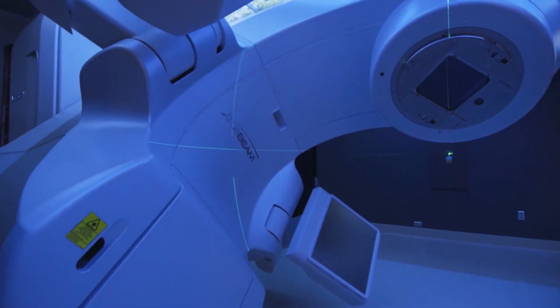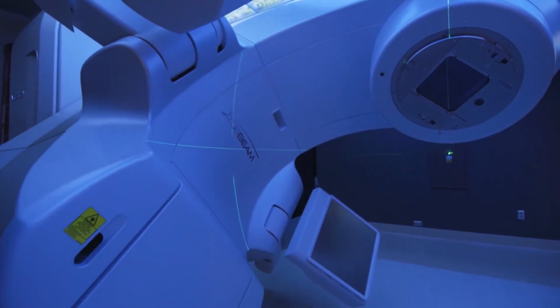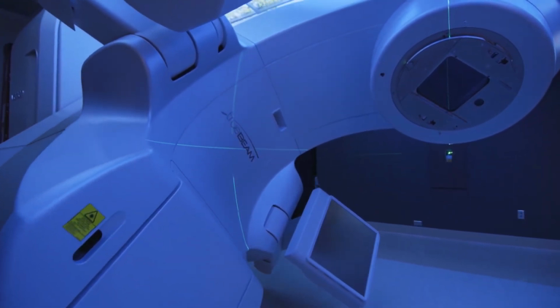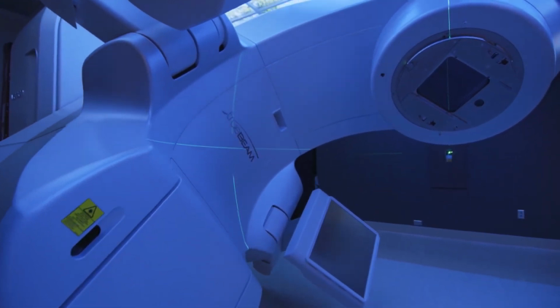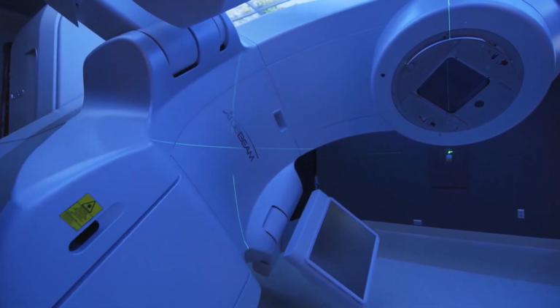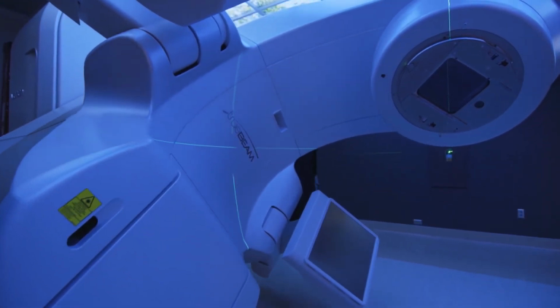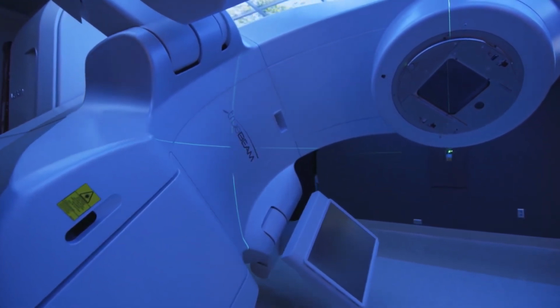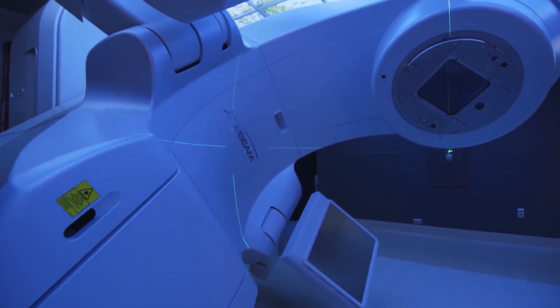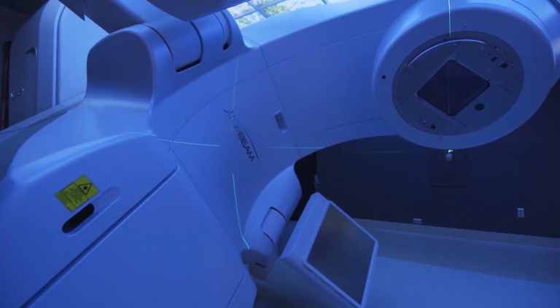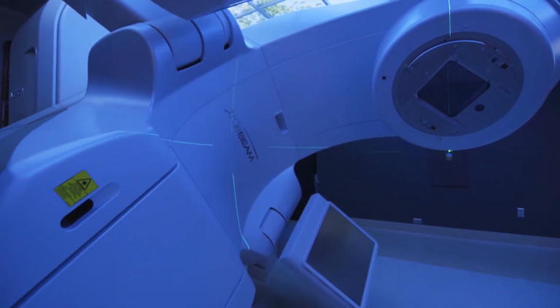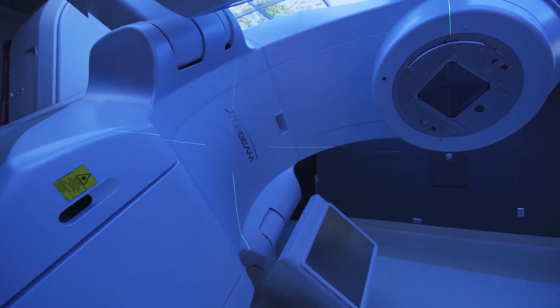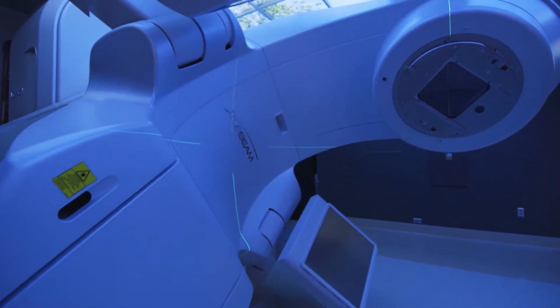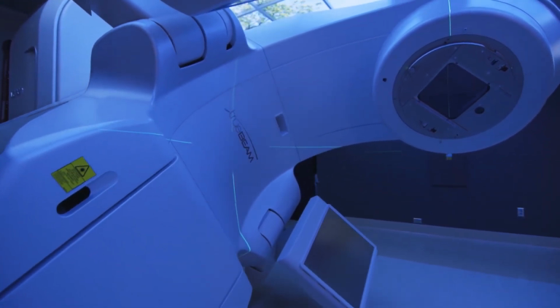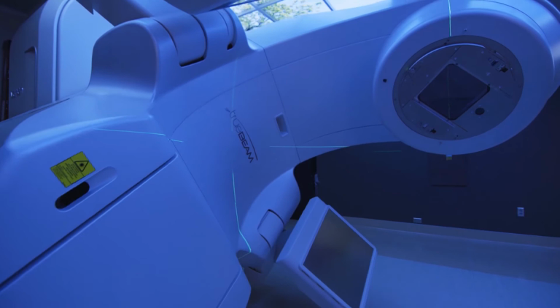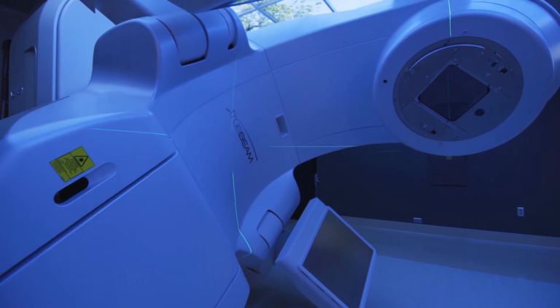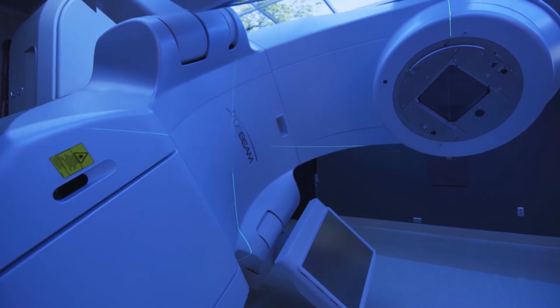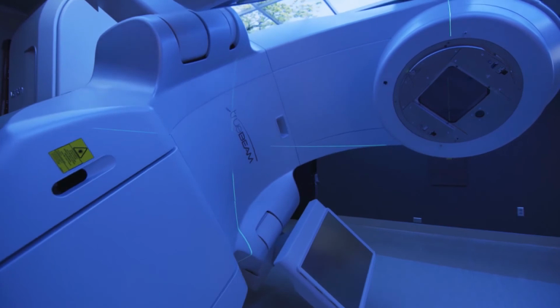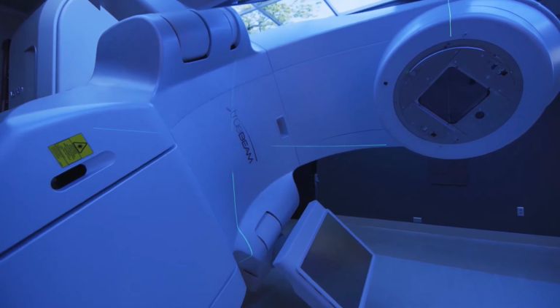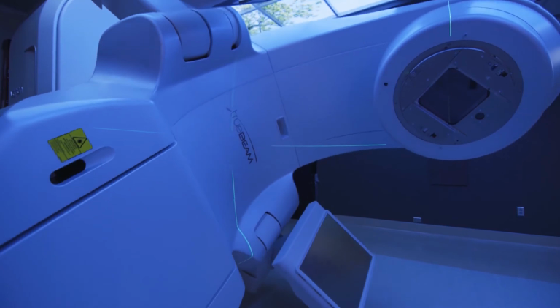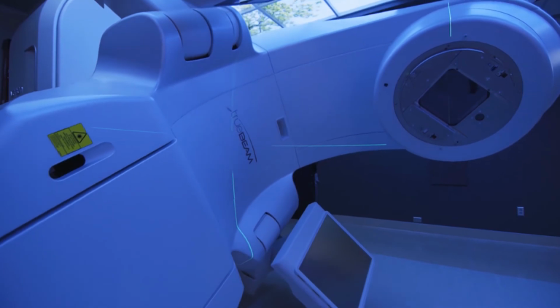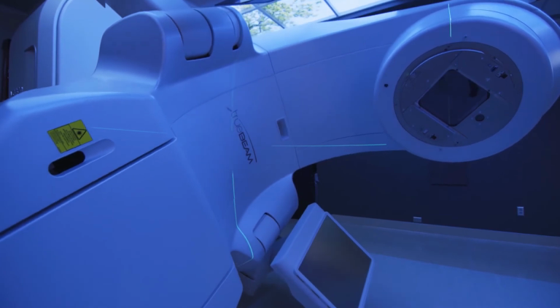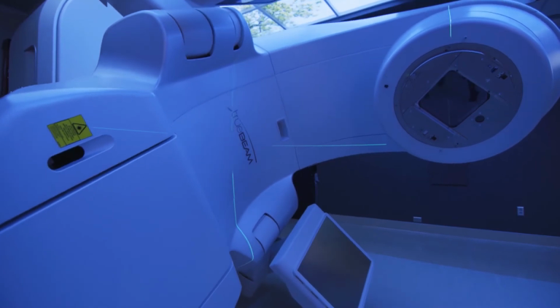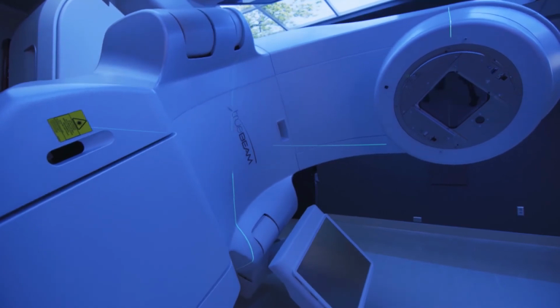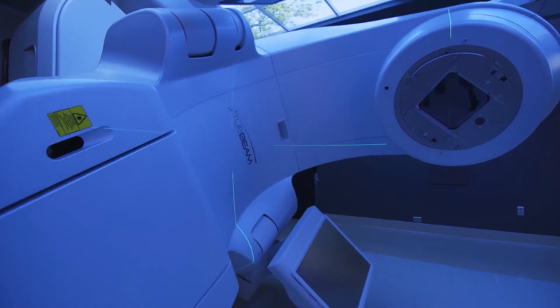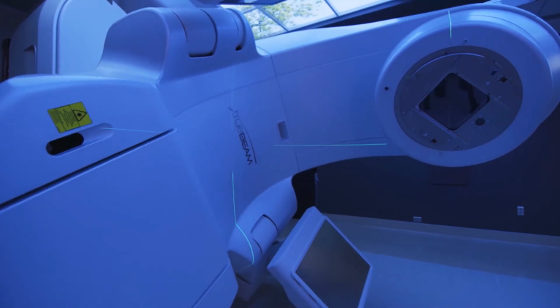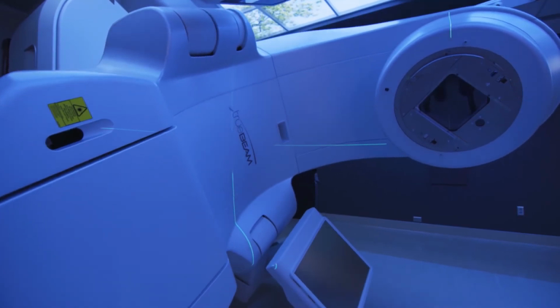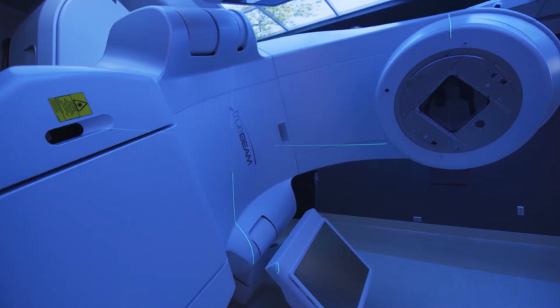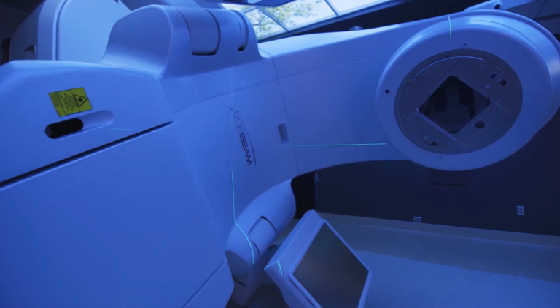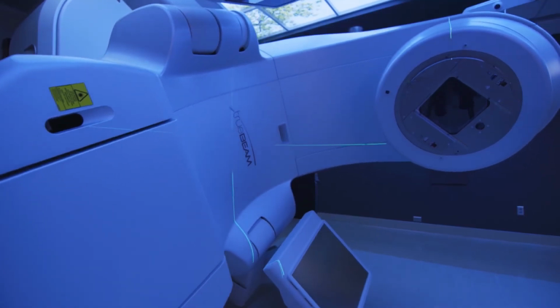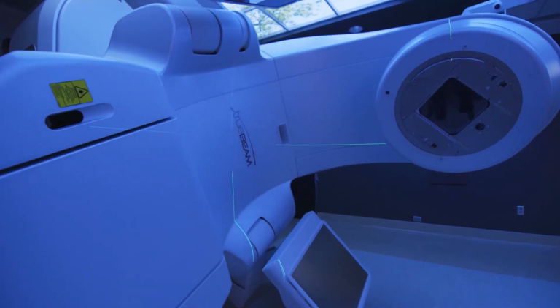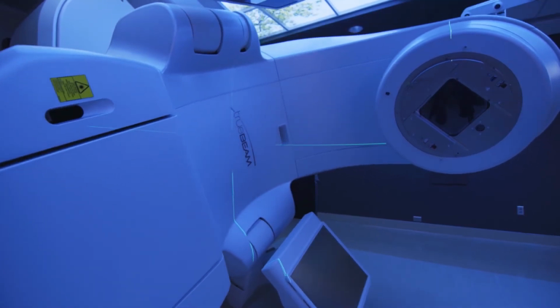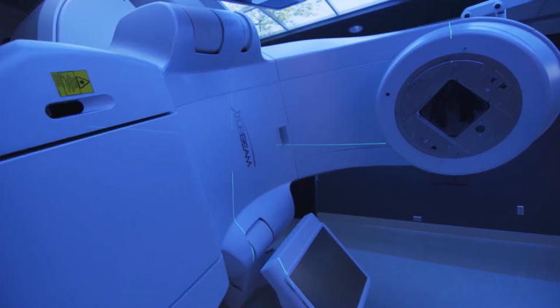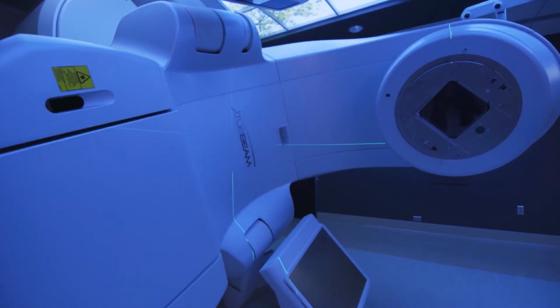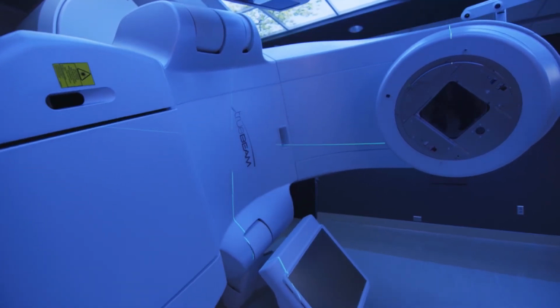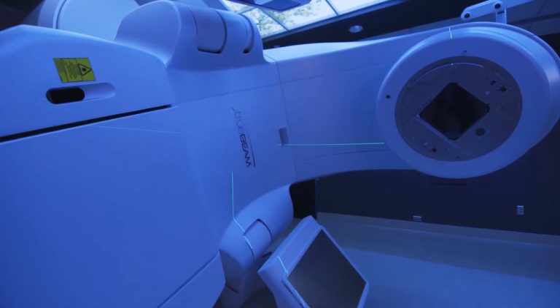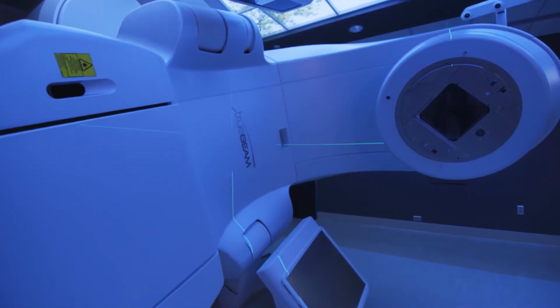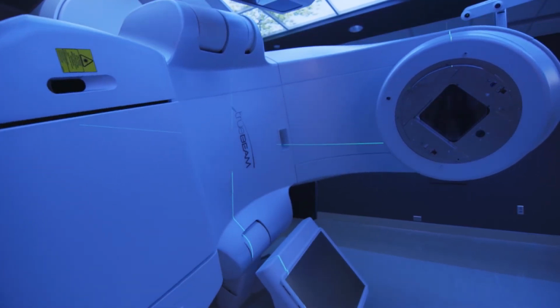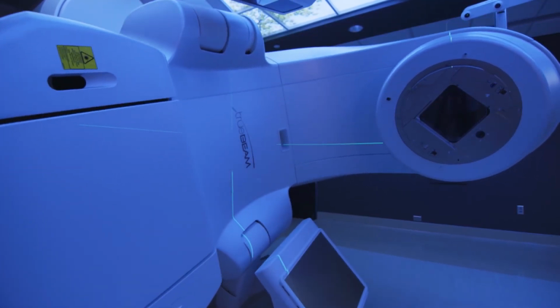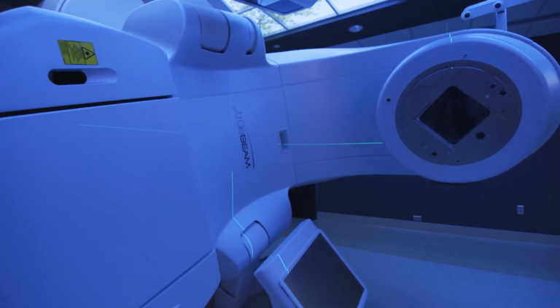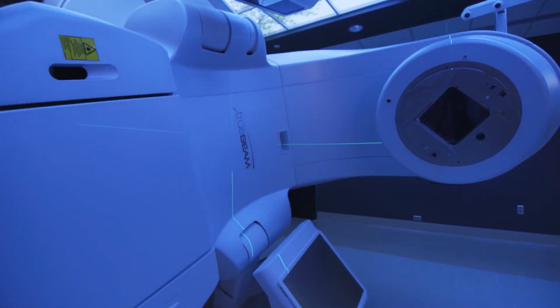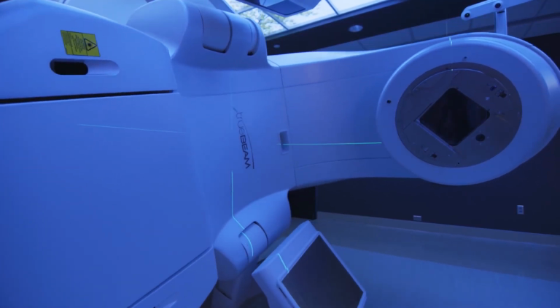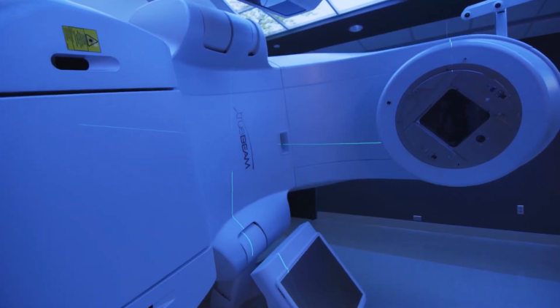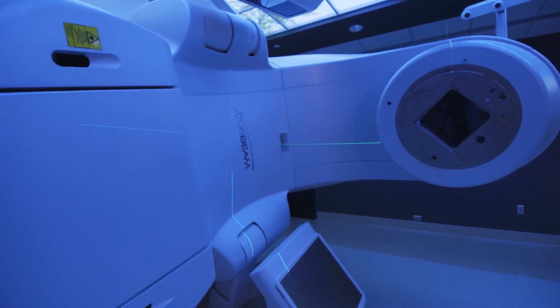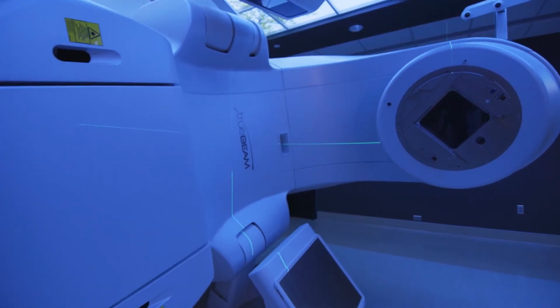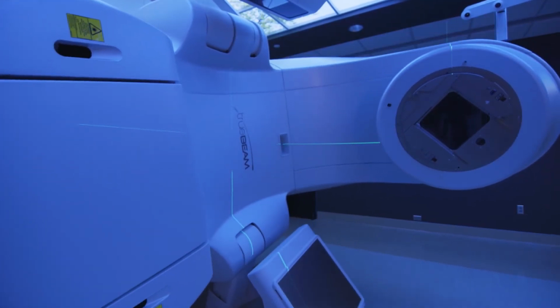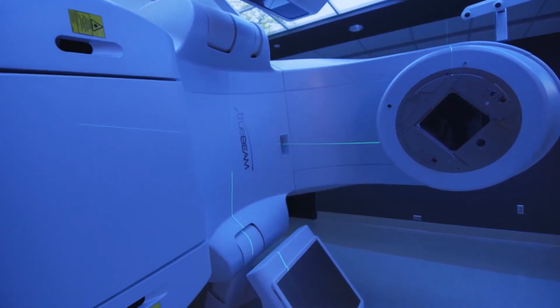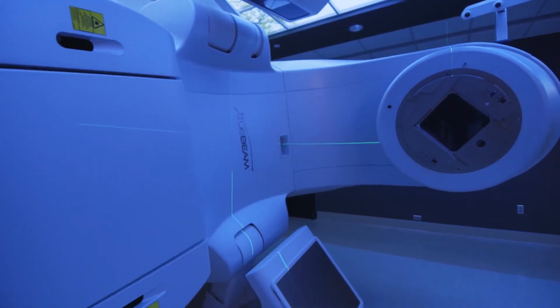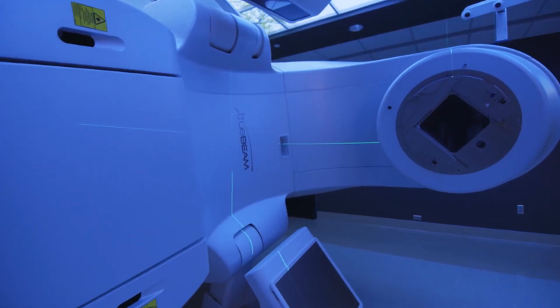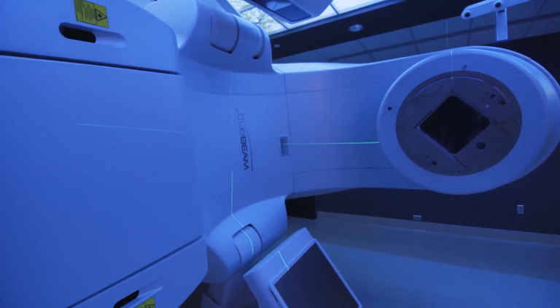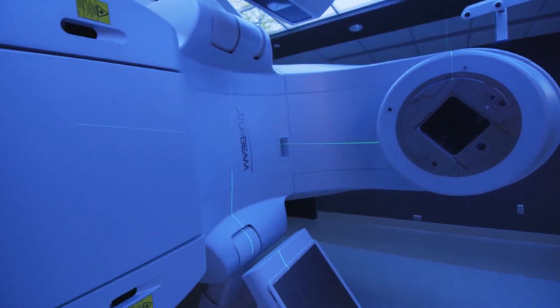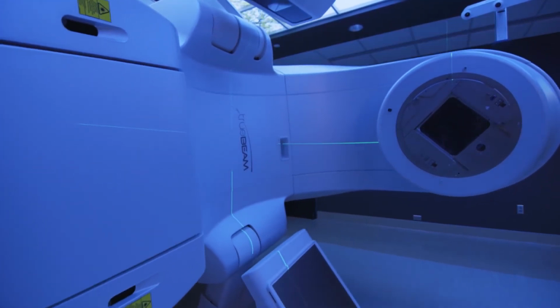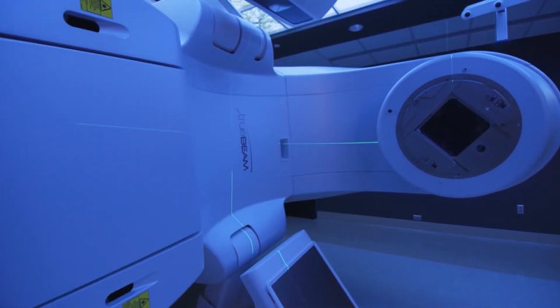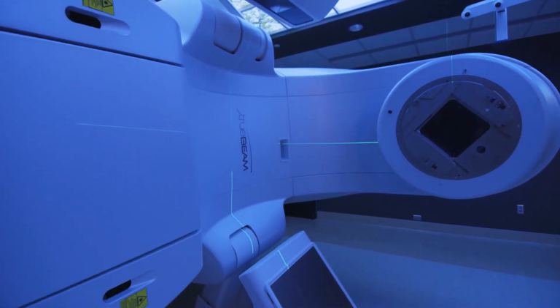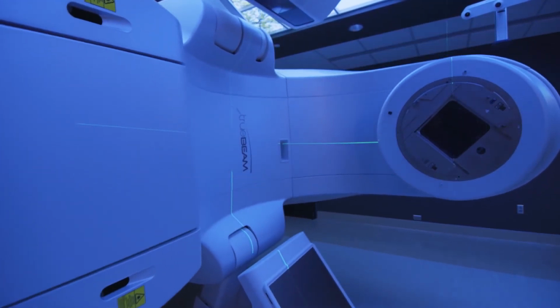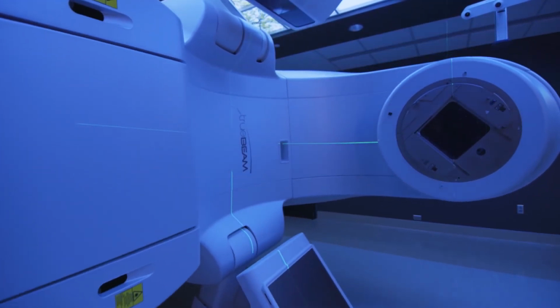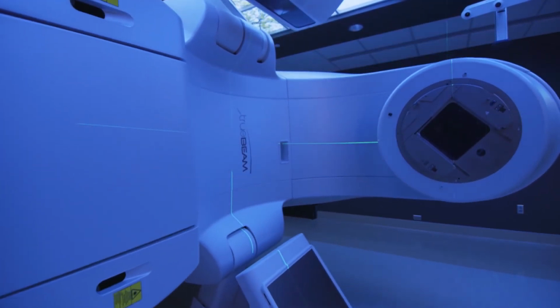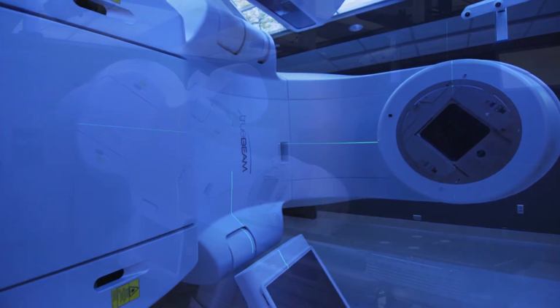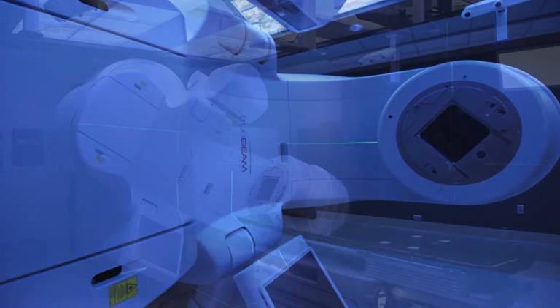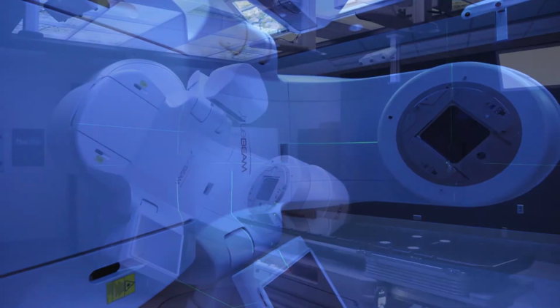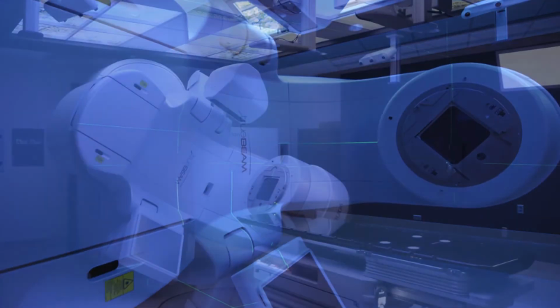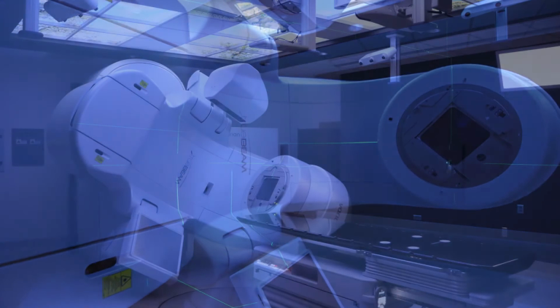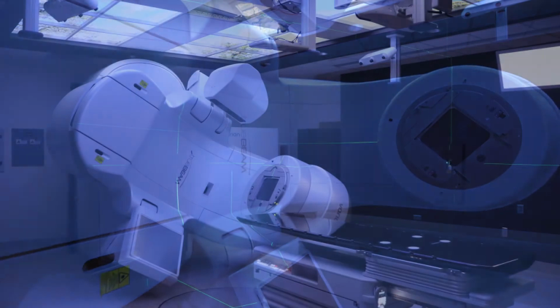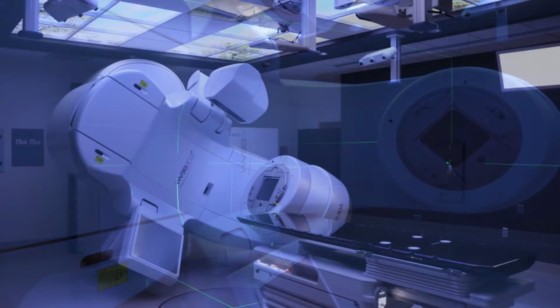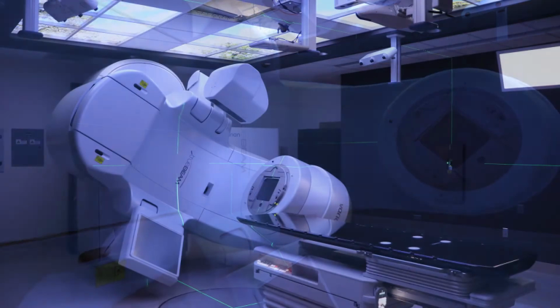The TrueBeam system rotates around the patient during treatment, precisely targeting the tumor from any angle, destroying cancer cells' ability to reproduce, and specifically designed with patient comfort in mind.